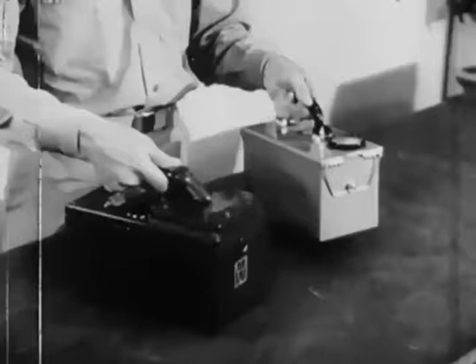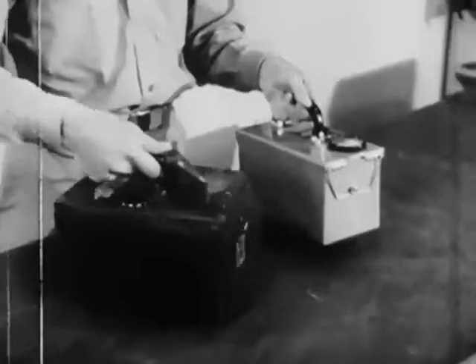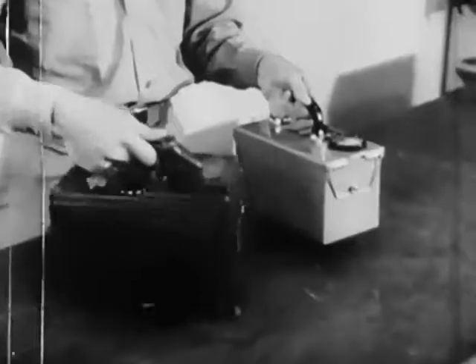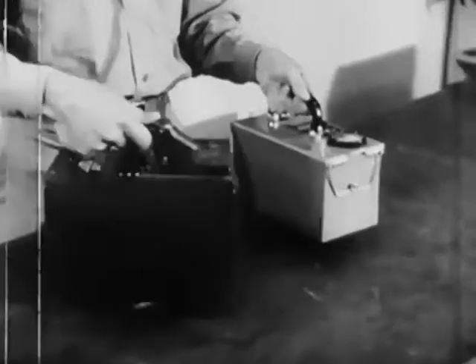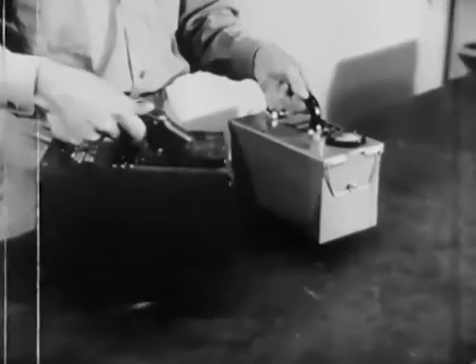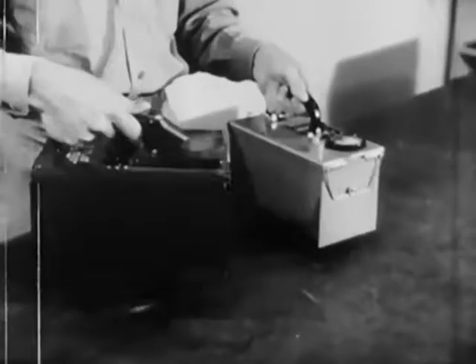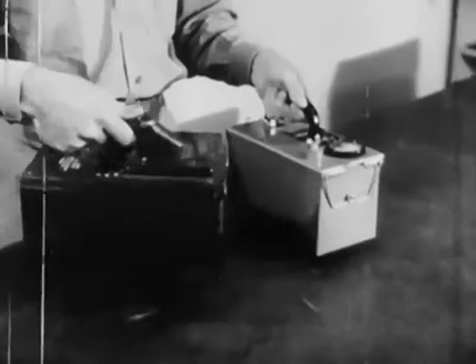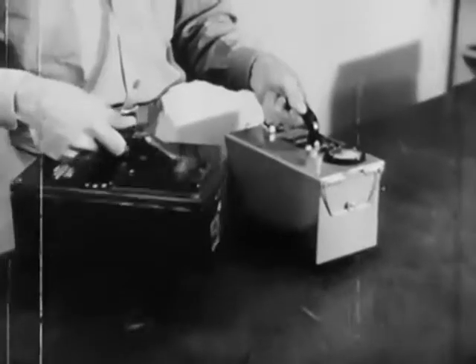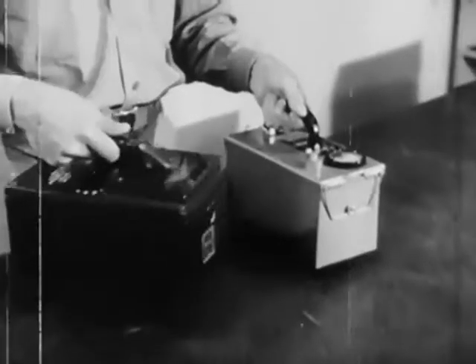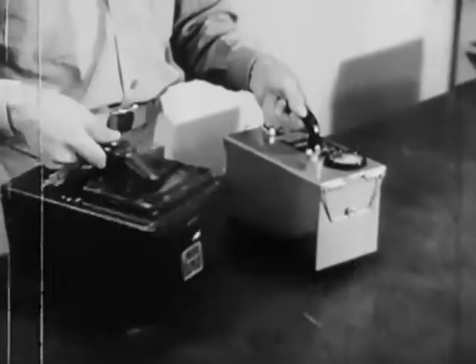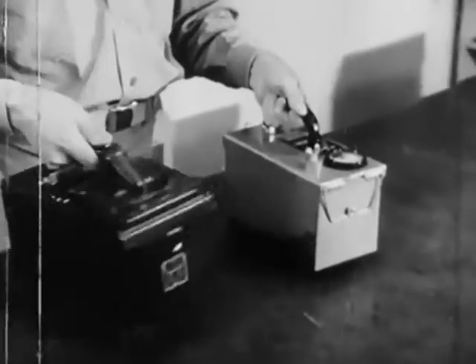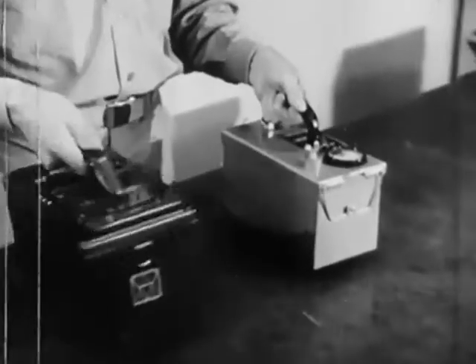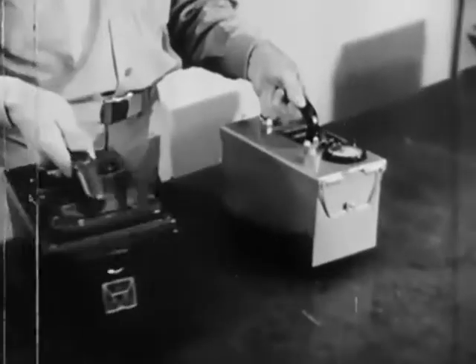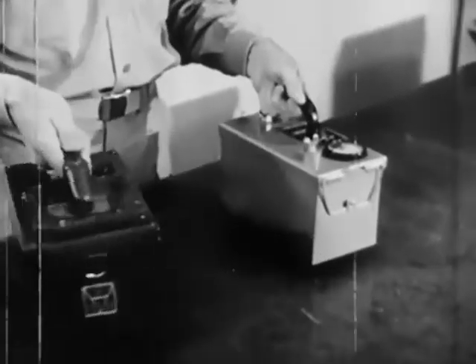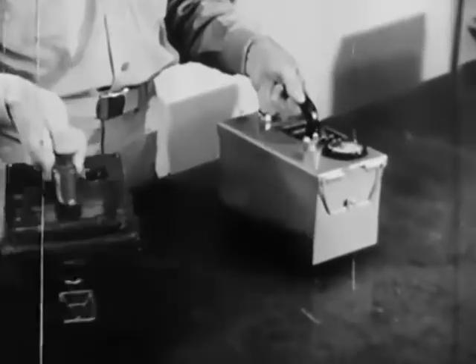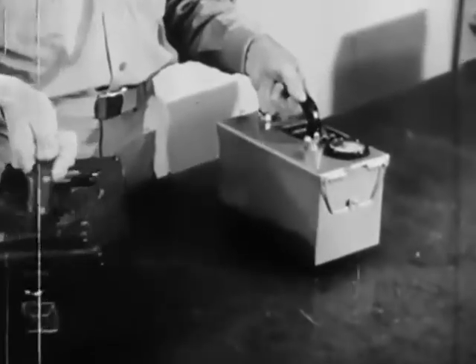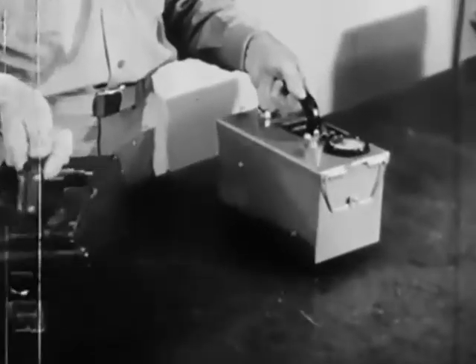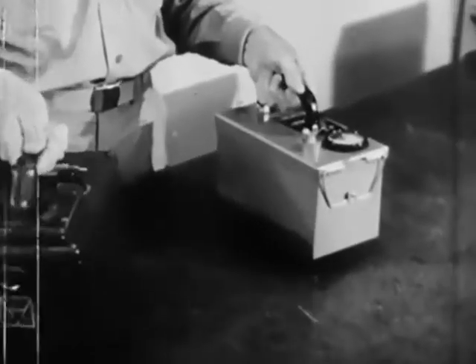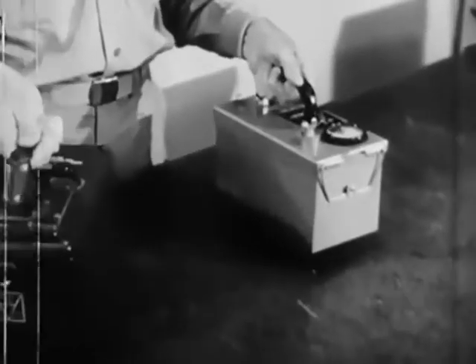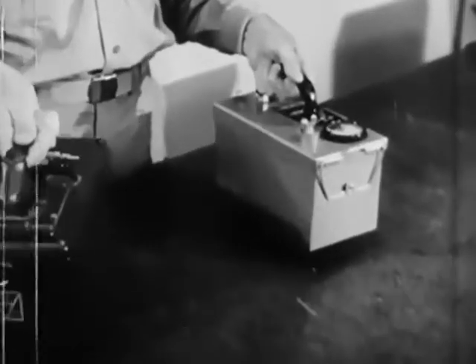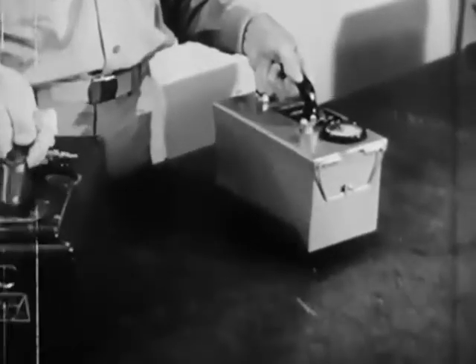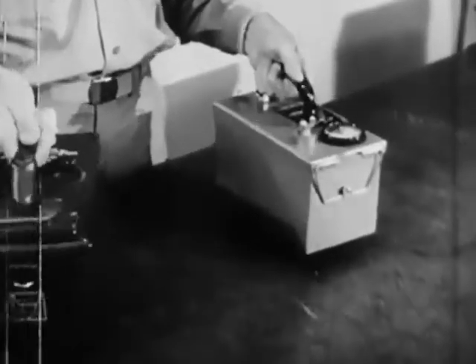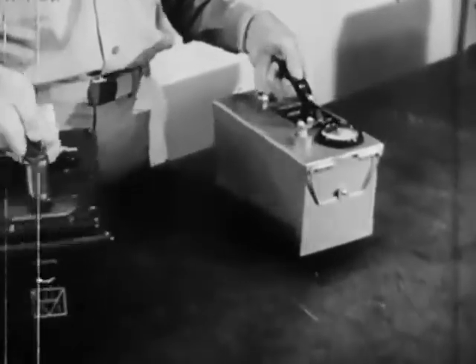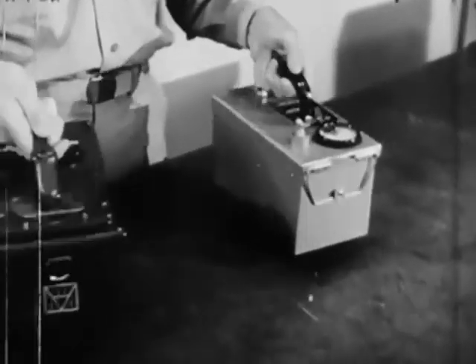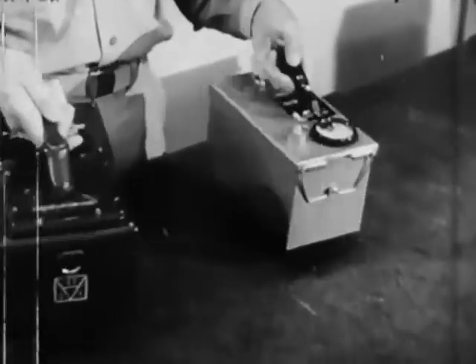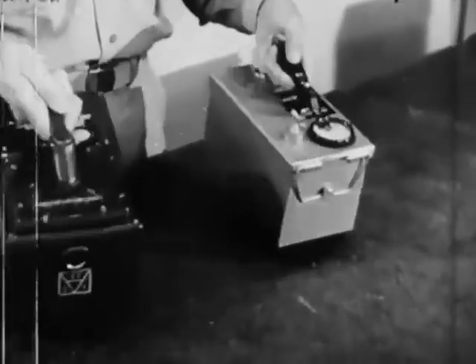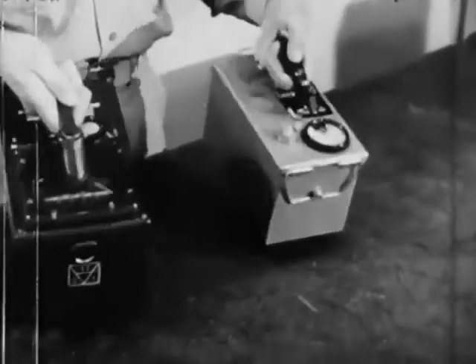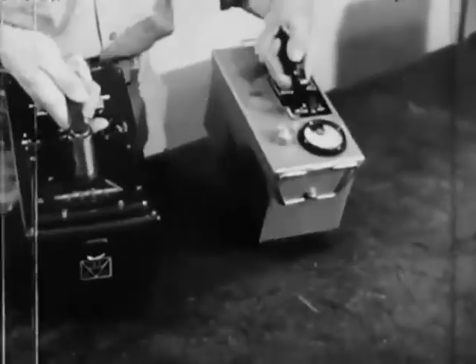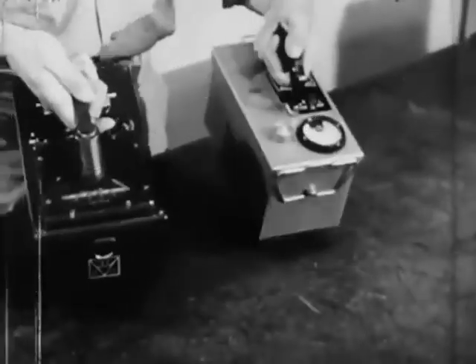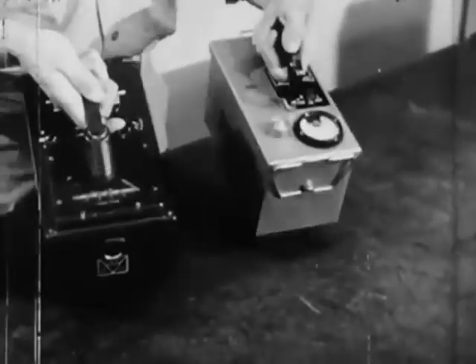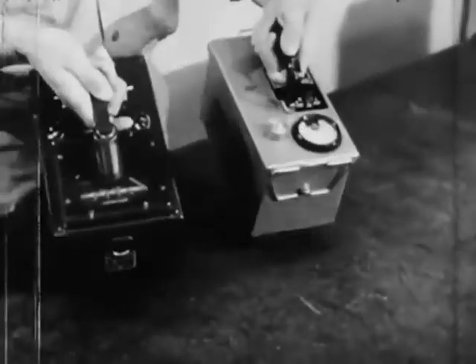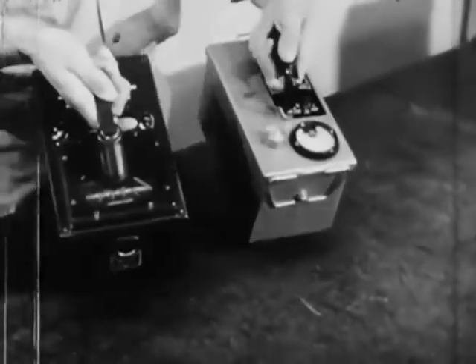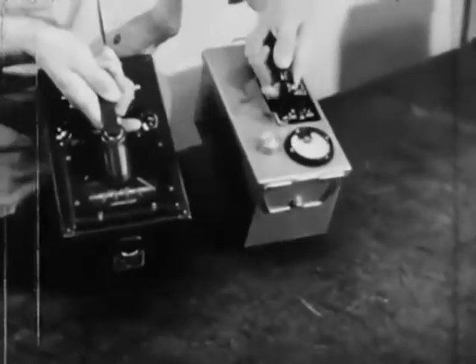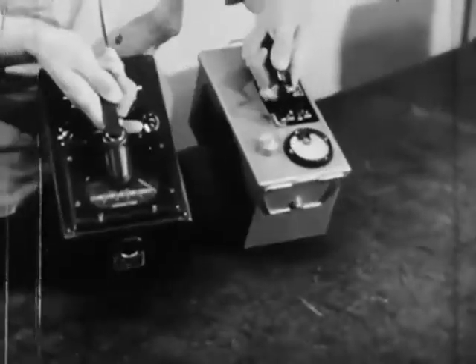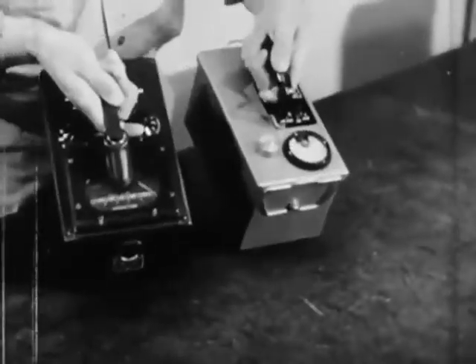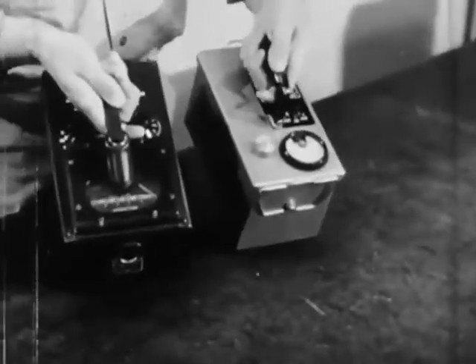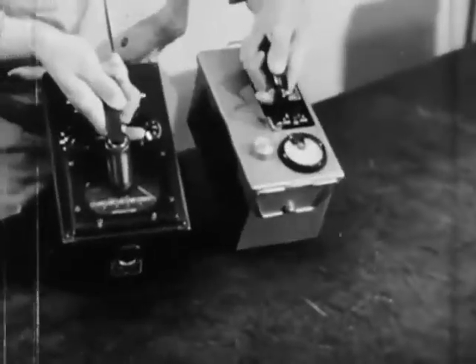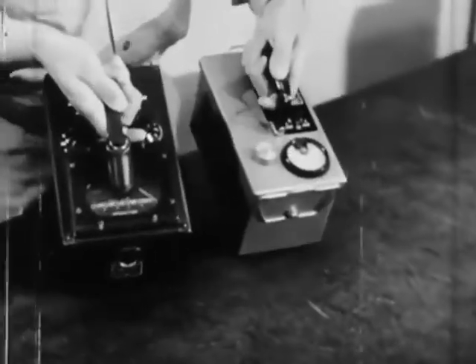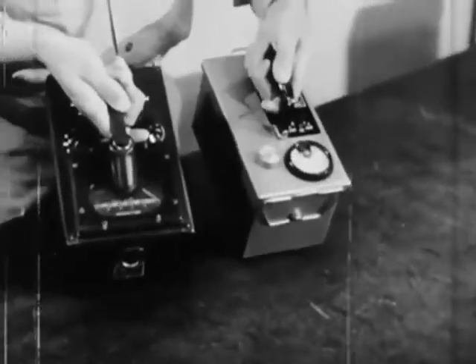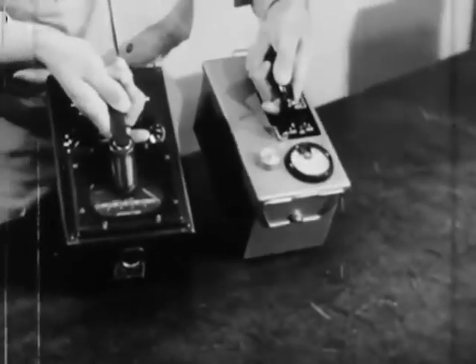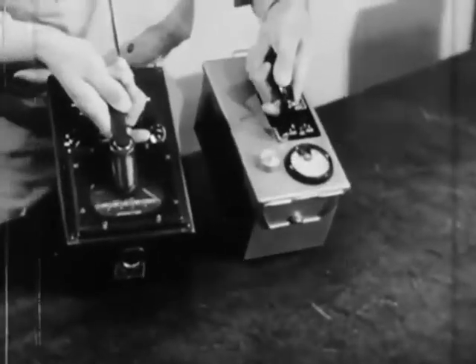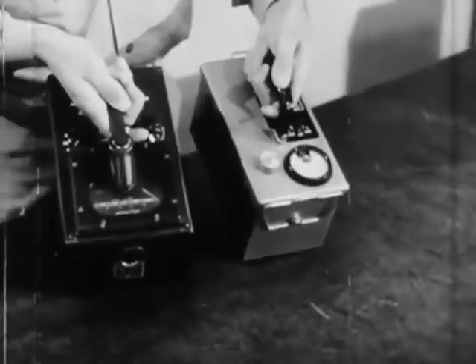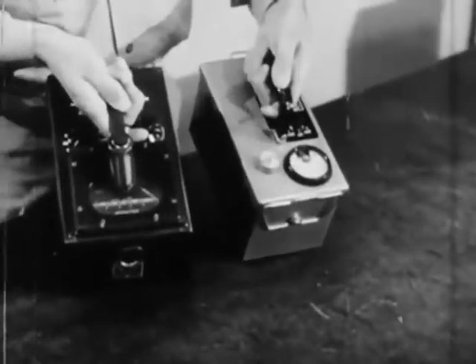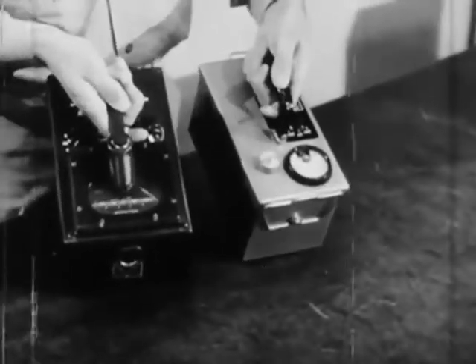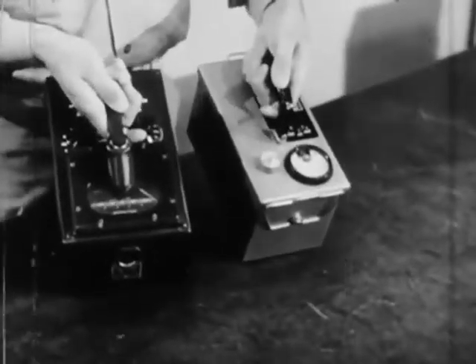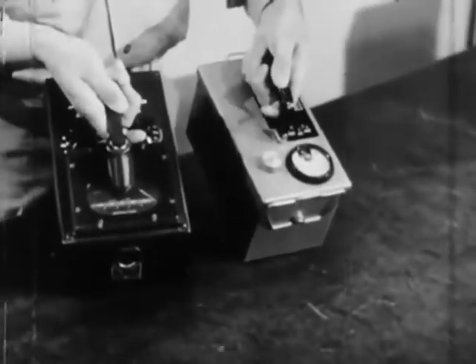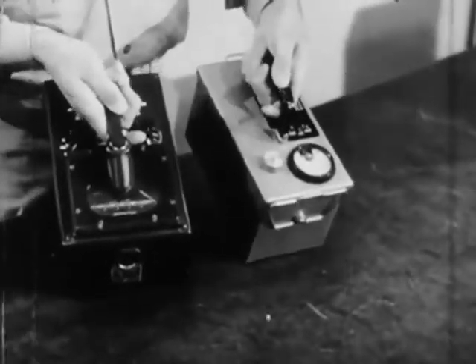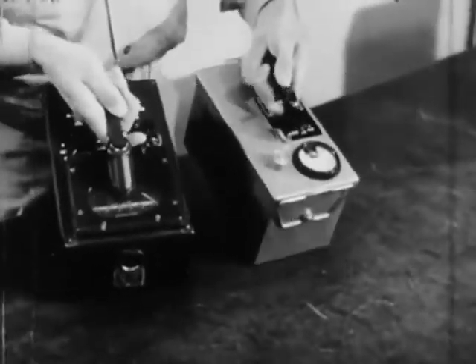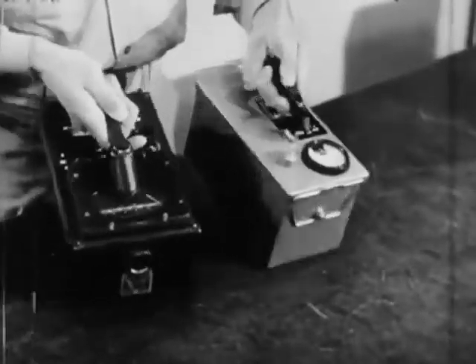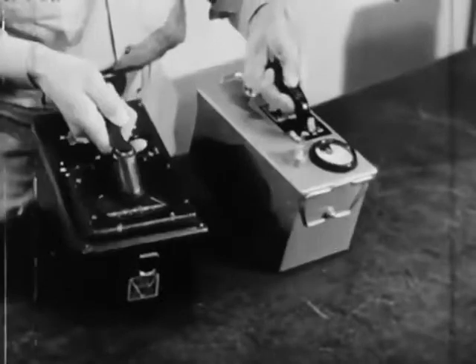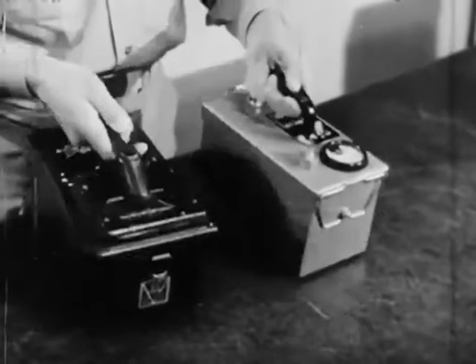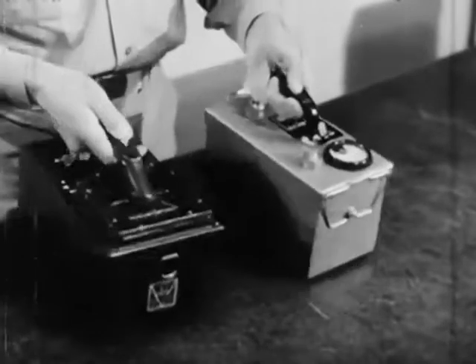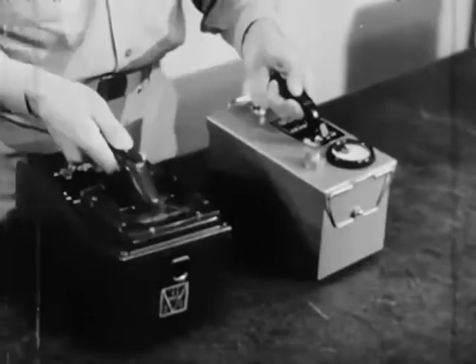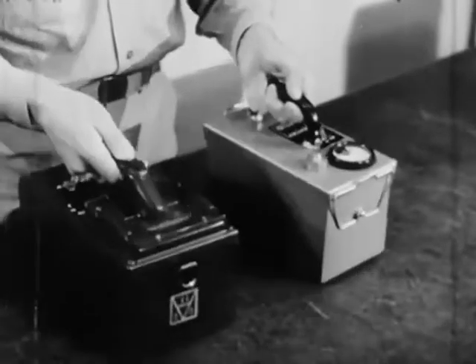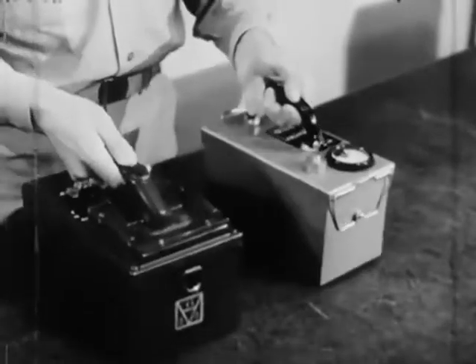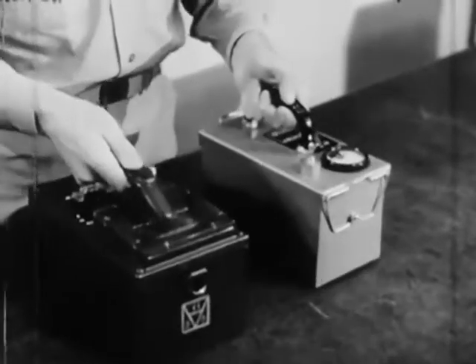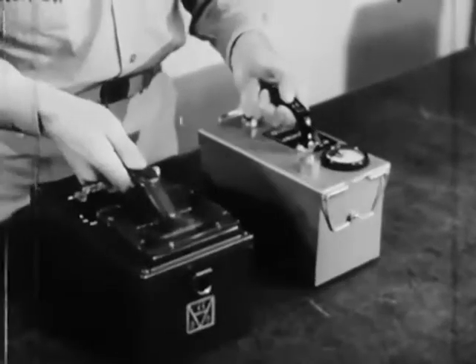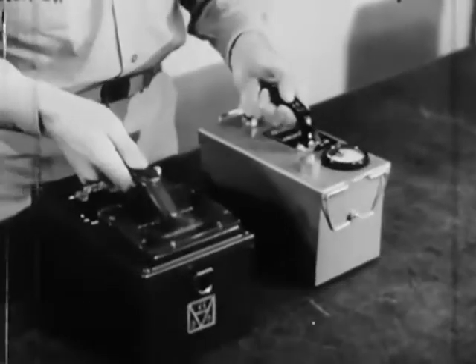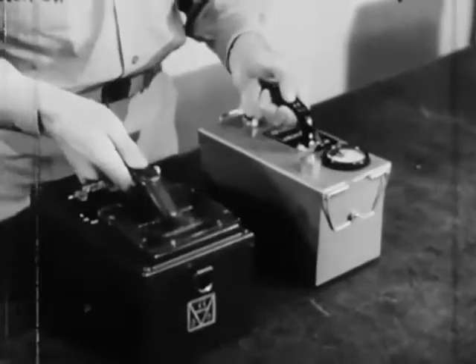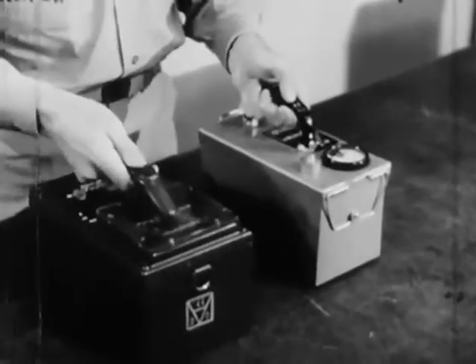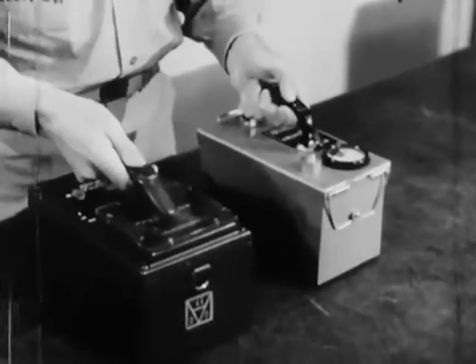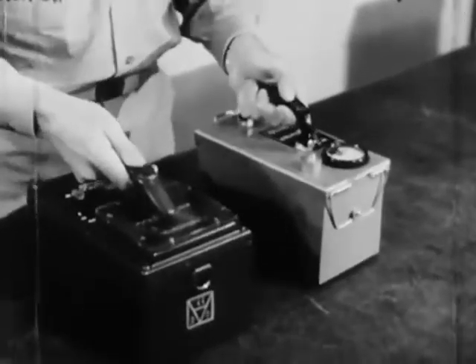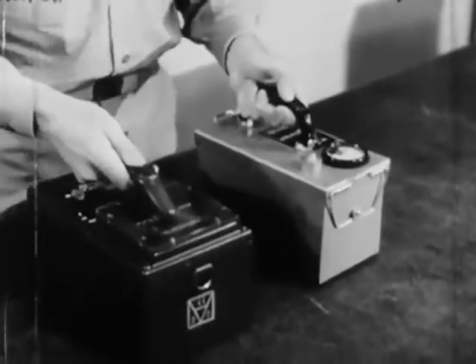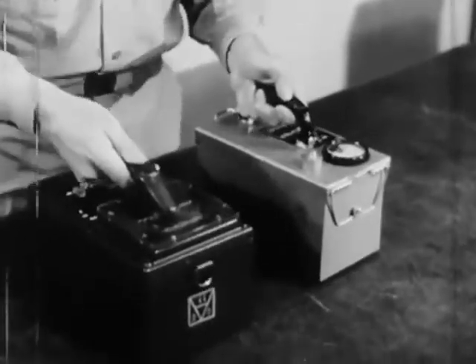Unlike the pocket devices, this meter charges itself by its own self-contained batteries.